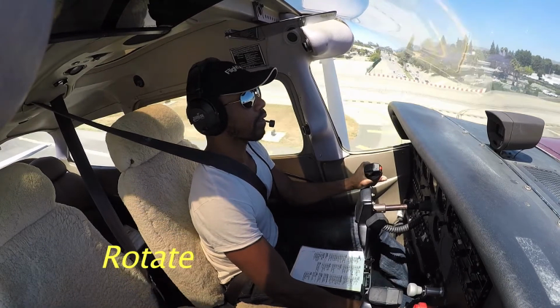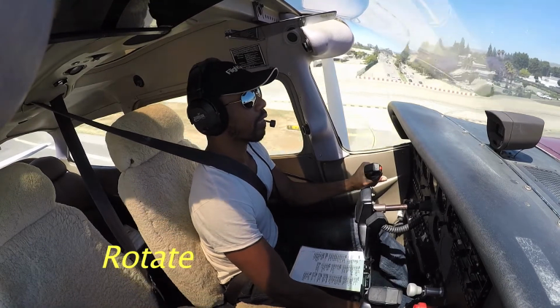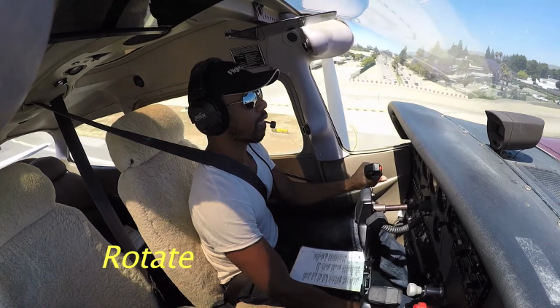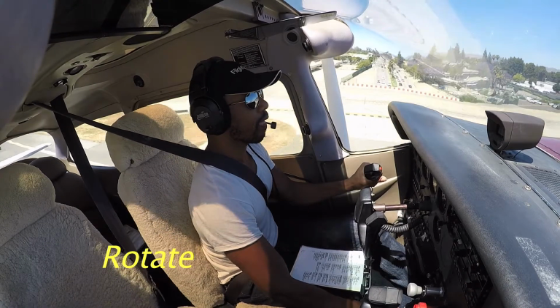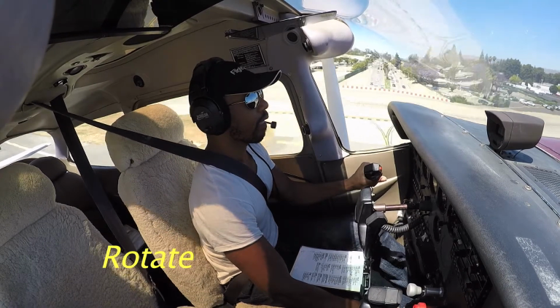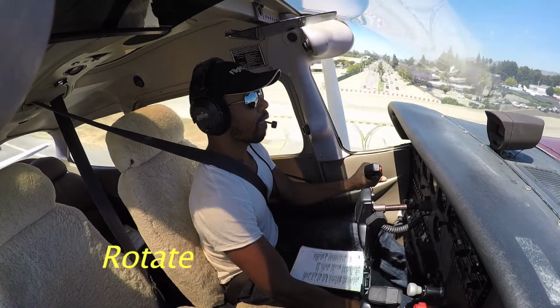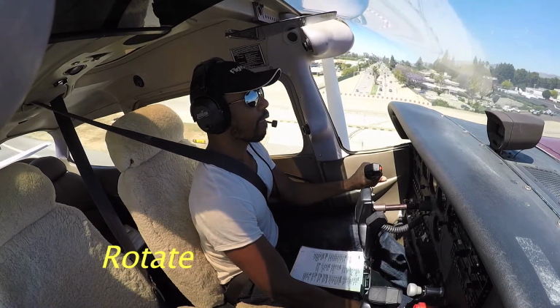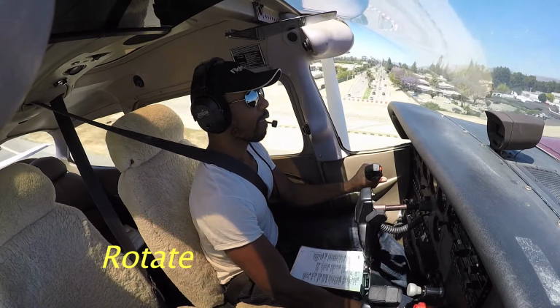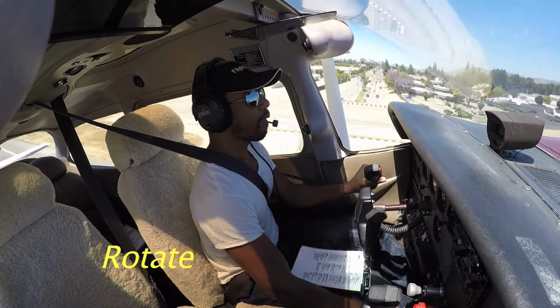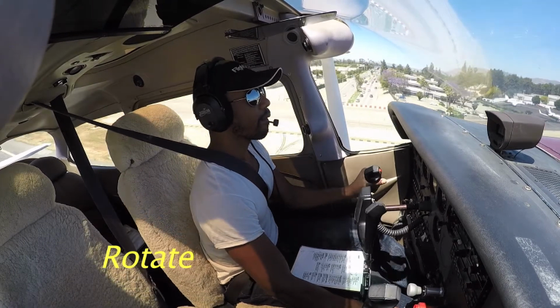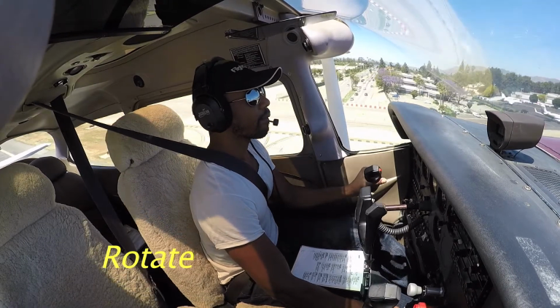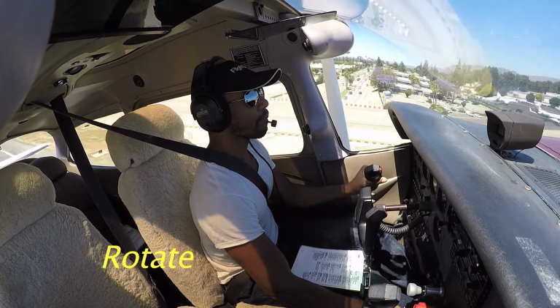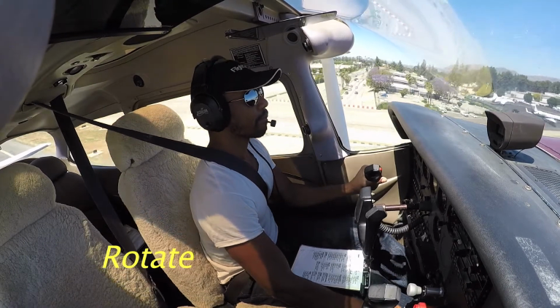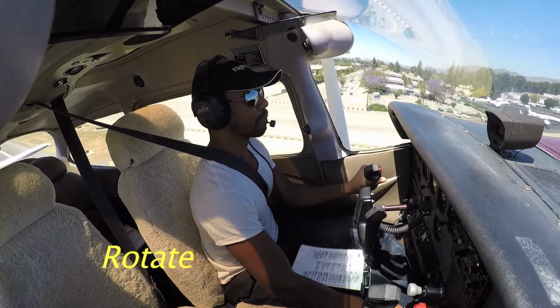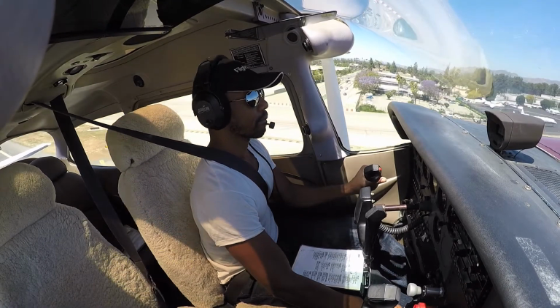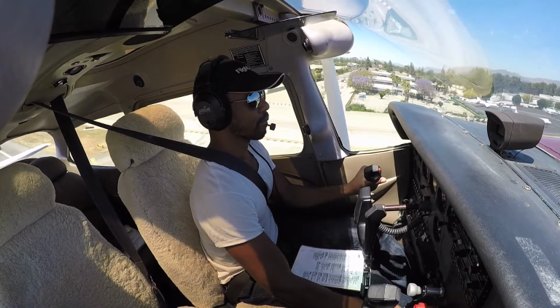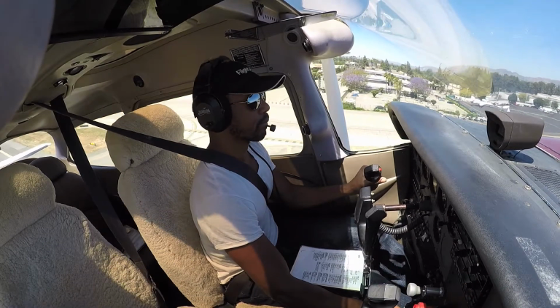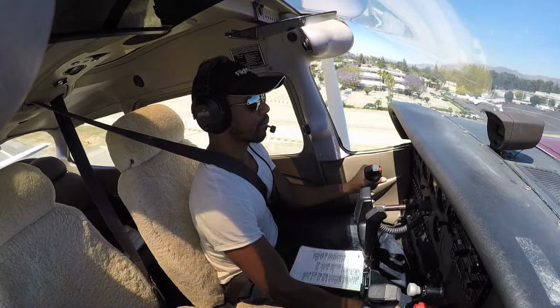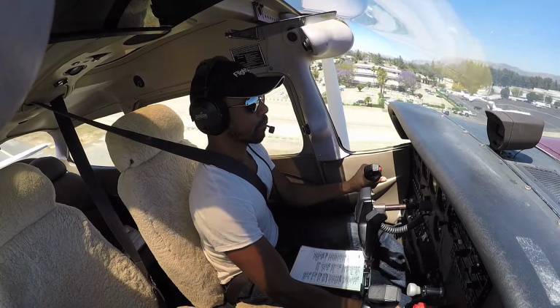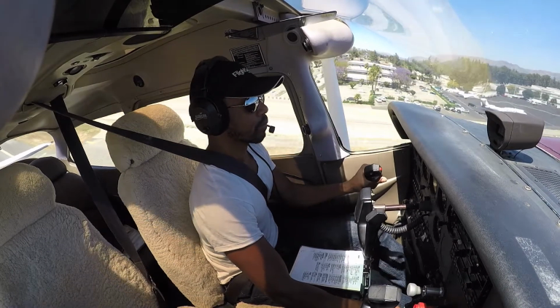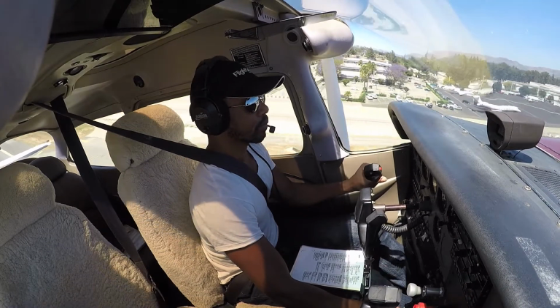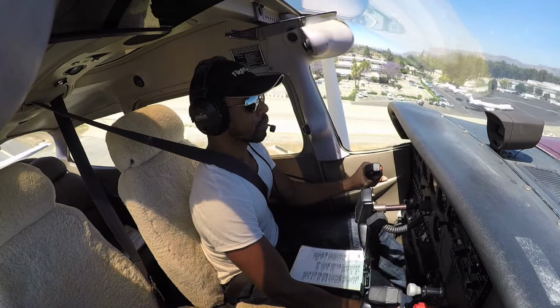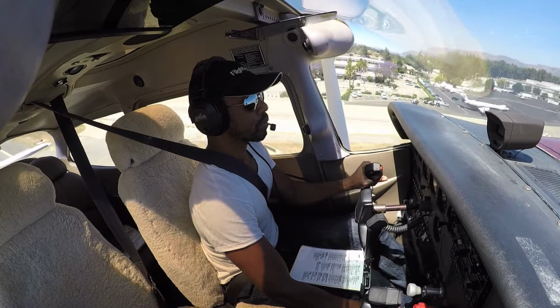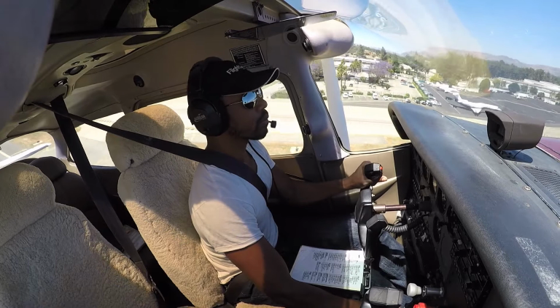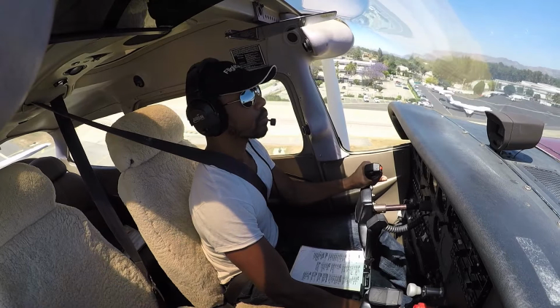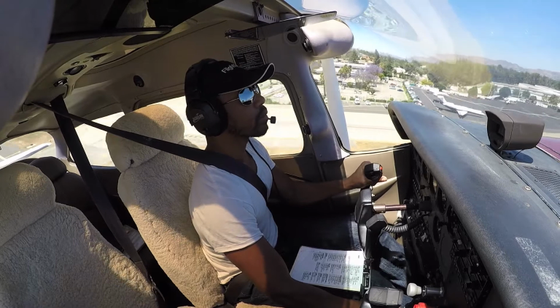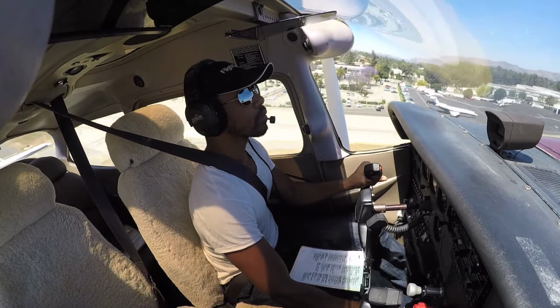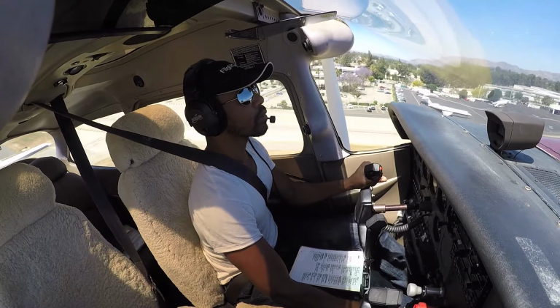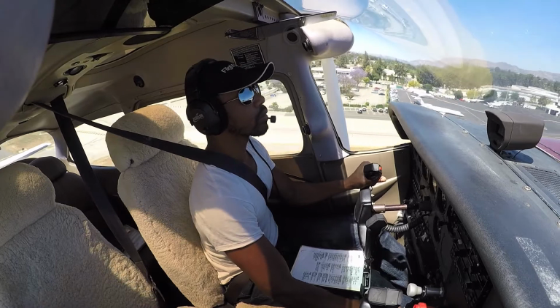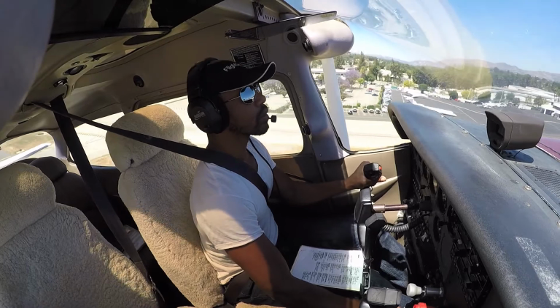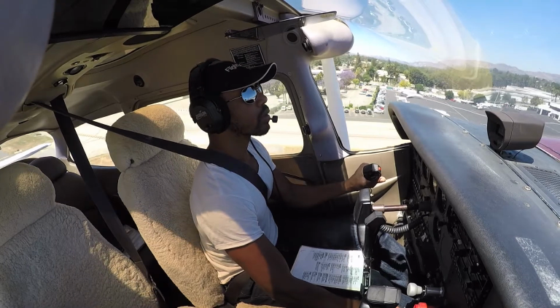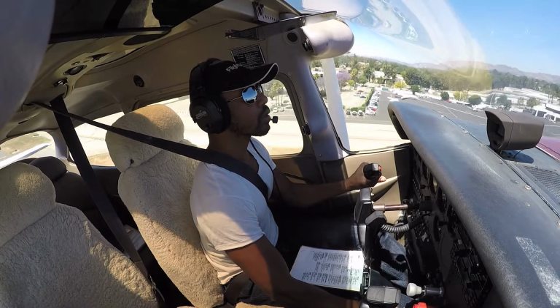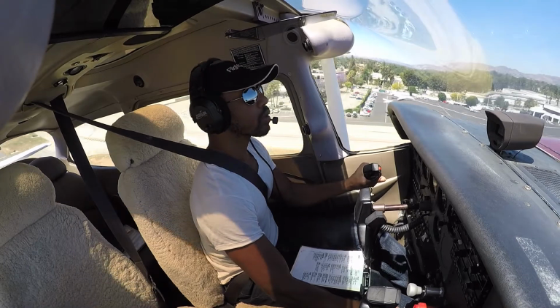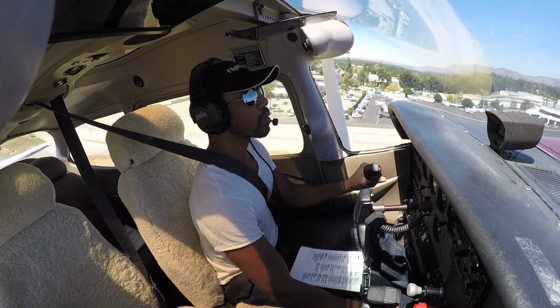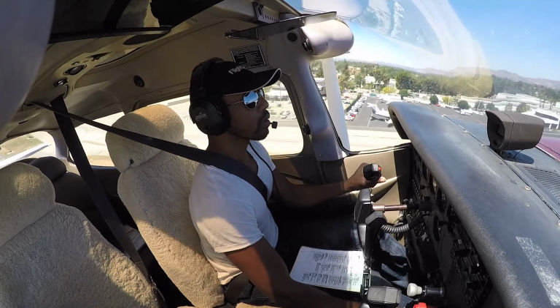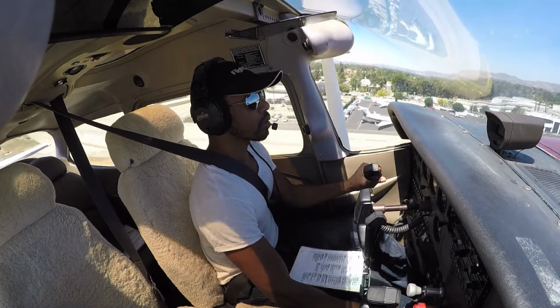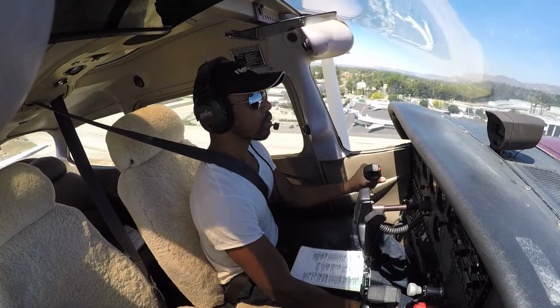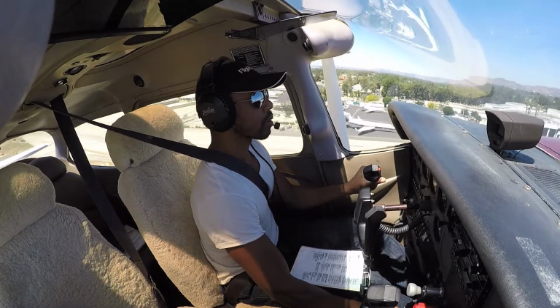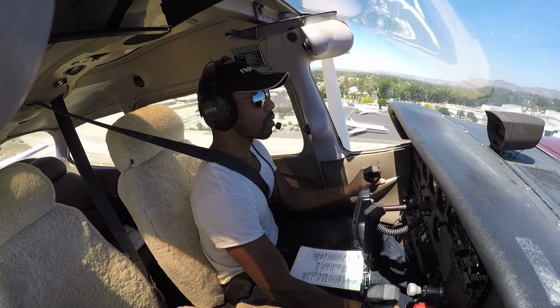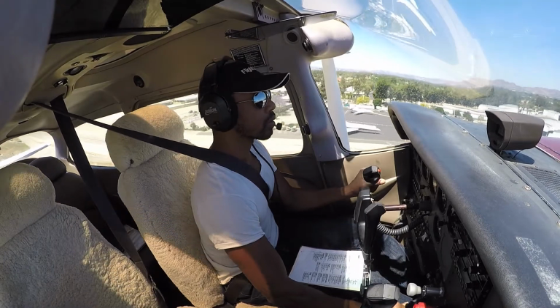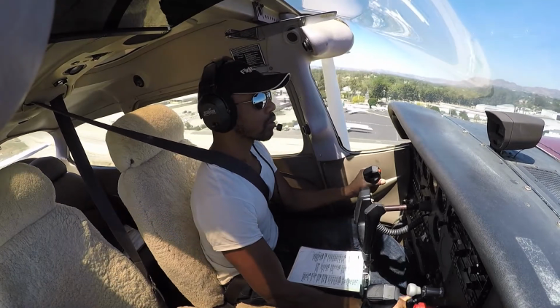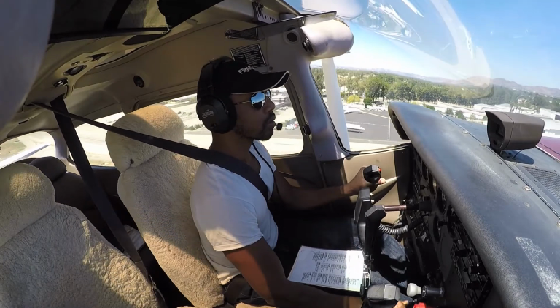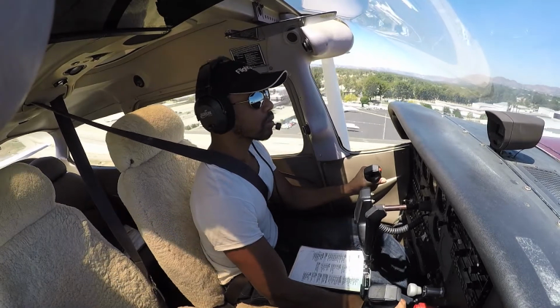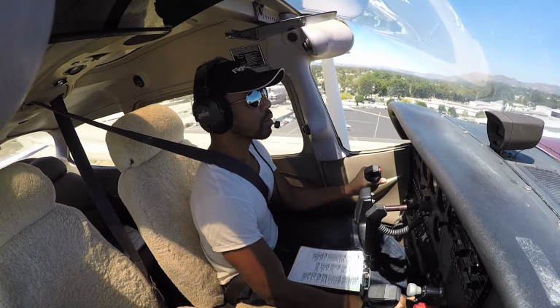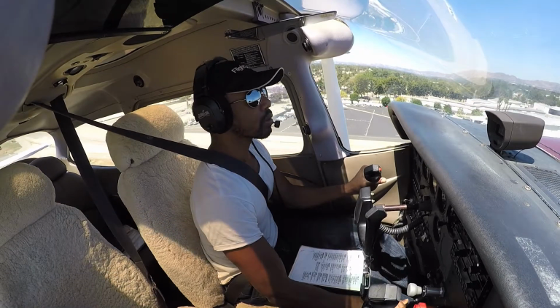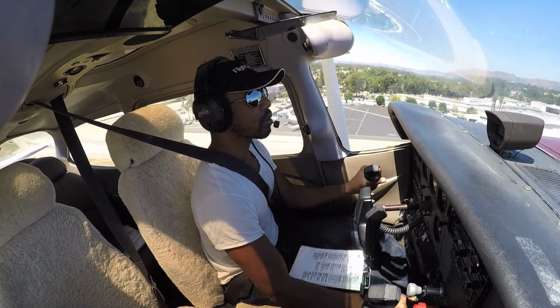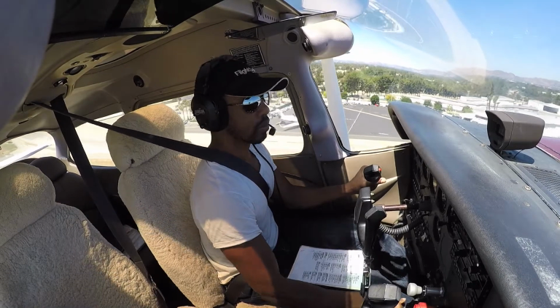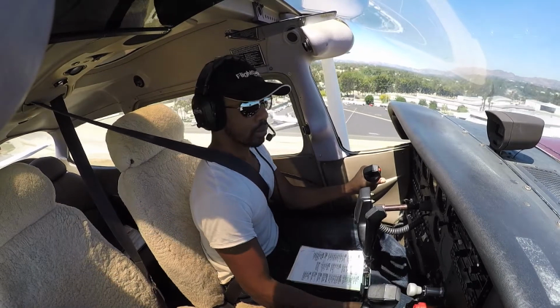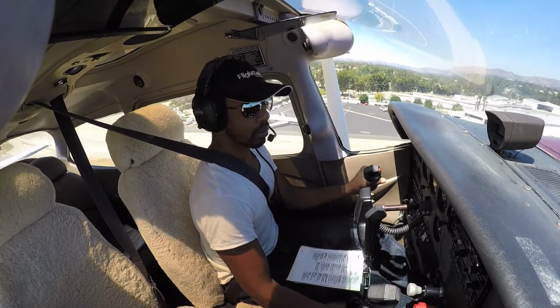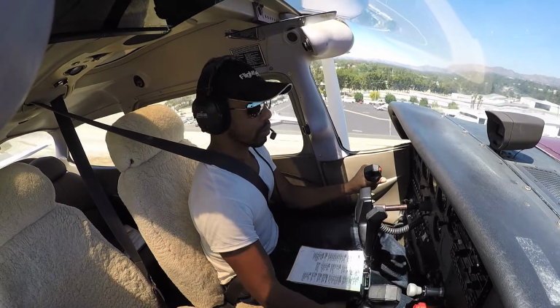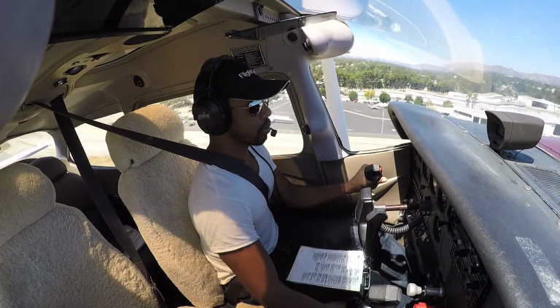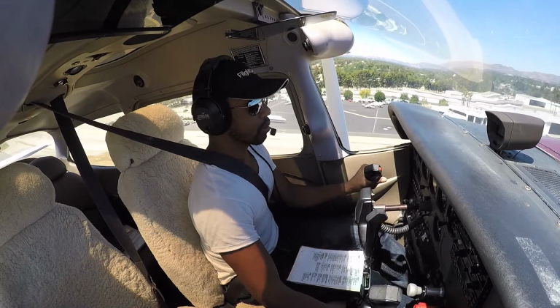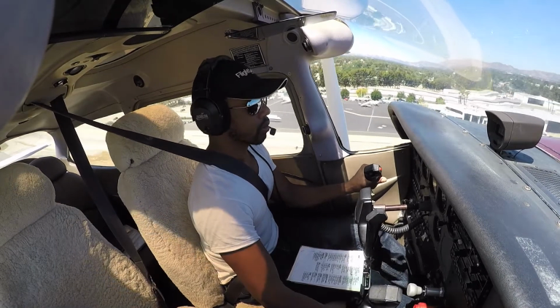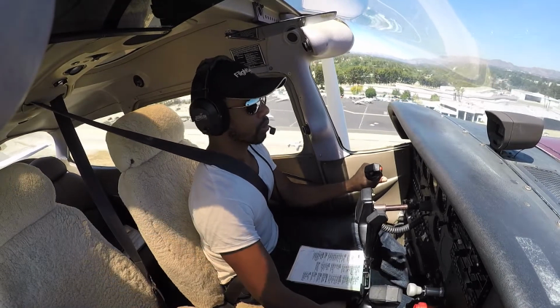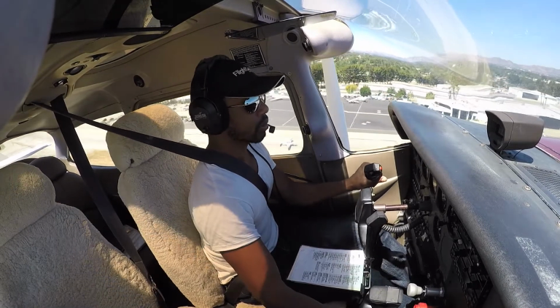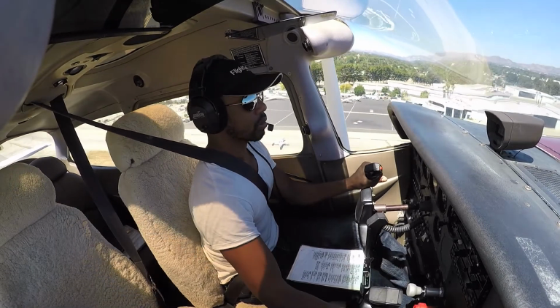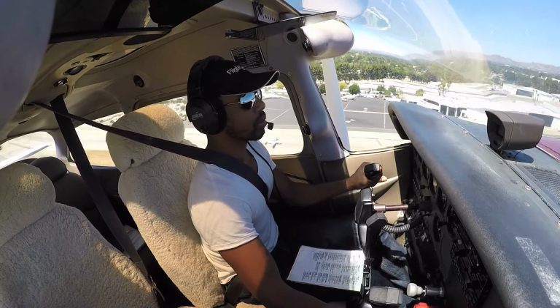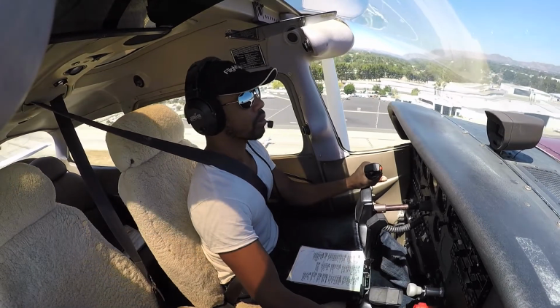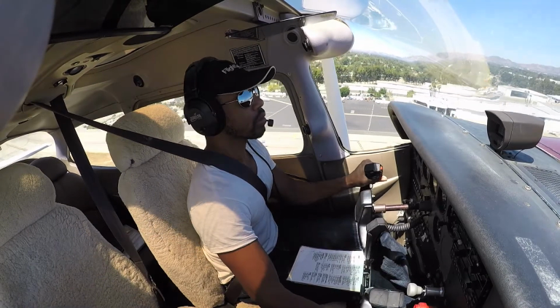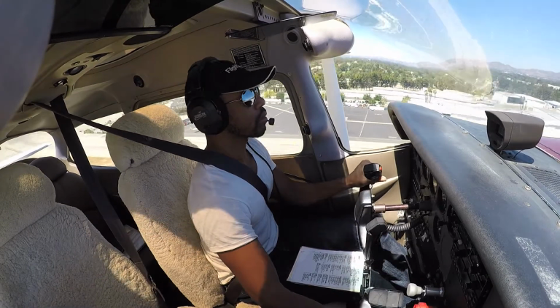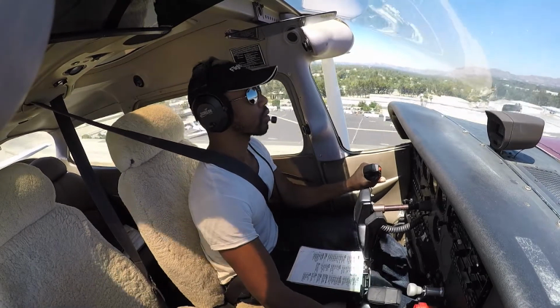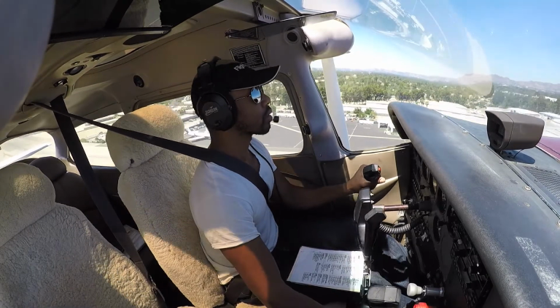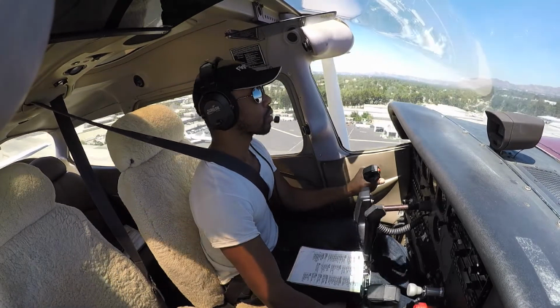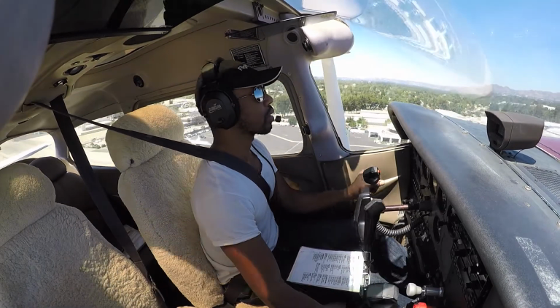Cessna 6 Romeo Bravo, would you like a frequency change or are you going to stay on my frequency? Frequency change please. Cessna 6 Romeo Bravo, frequency change approved.